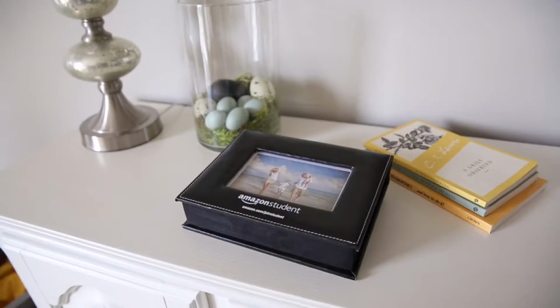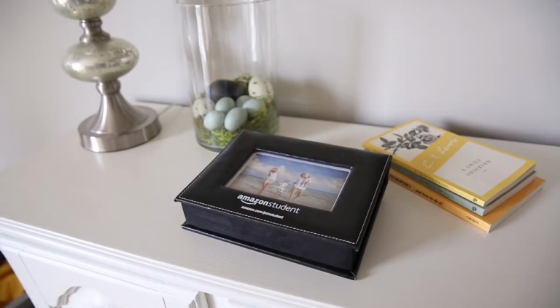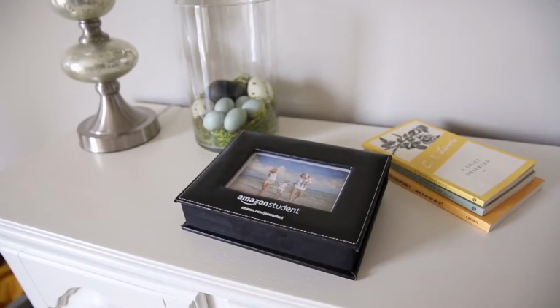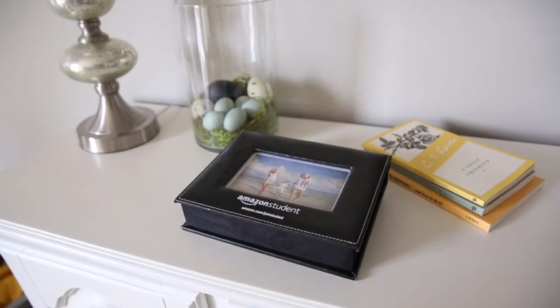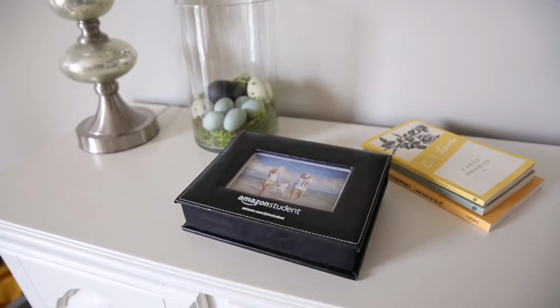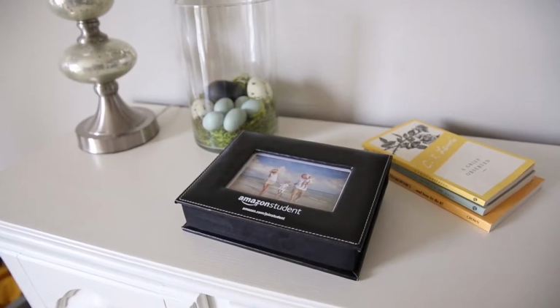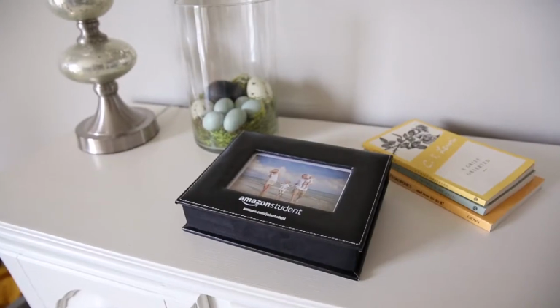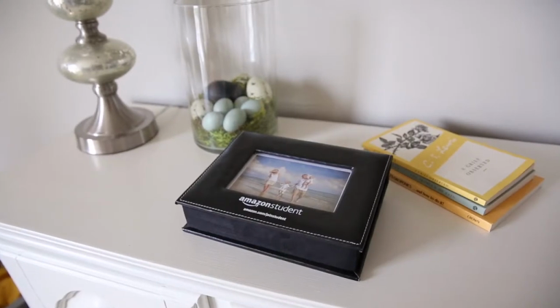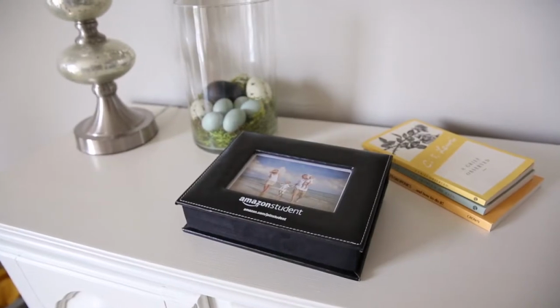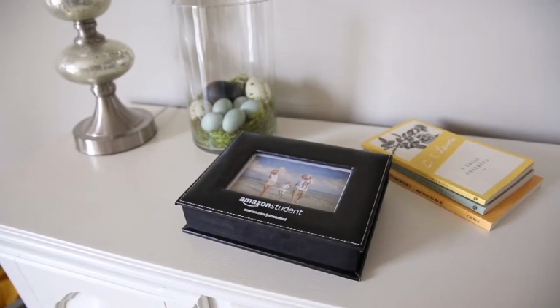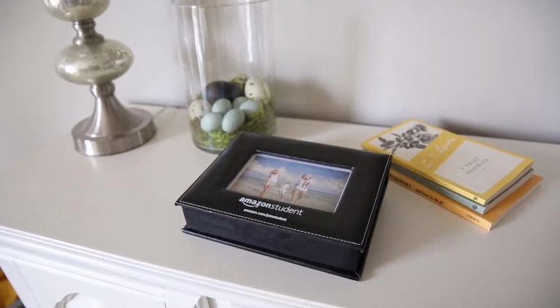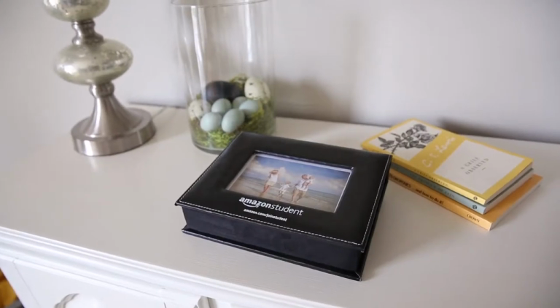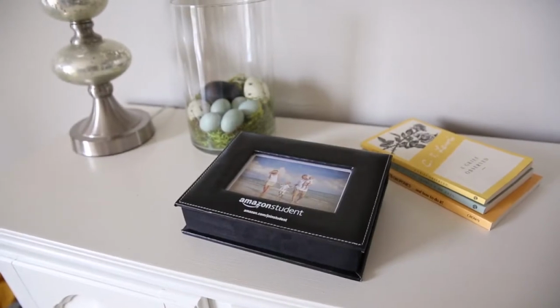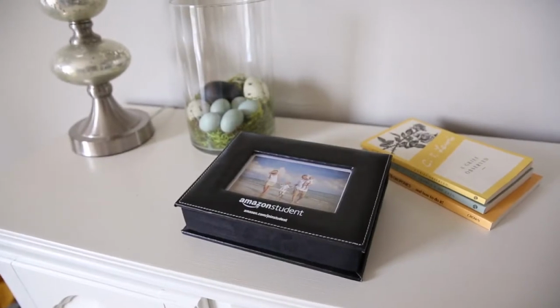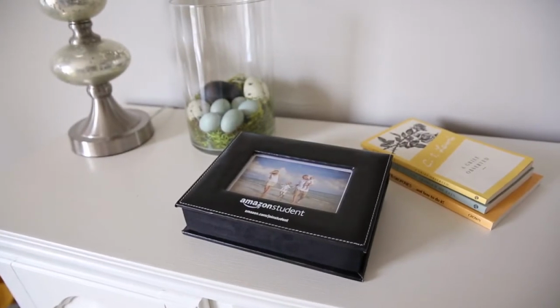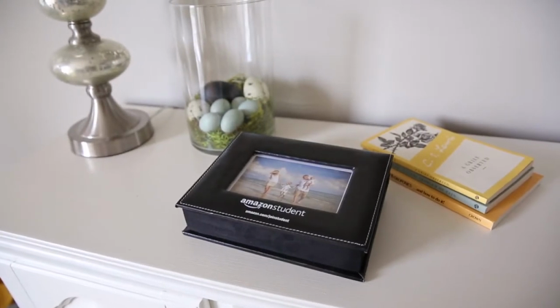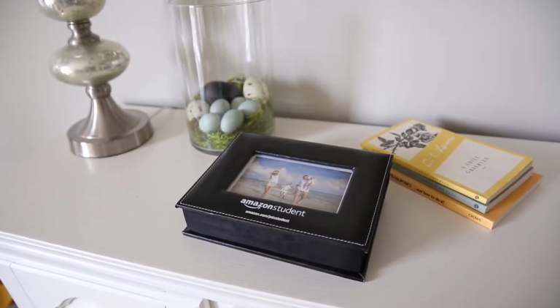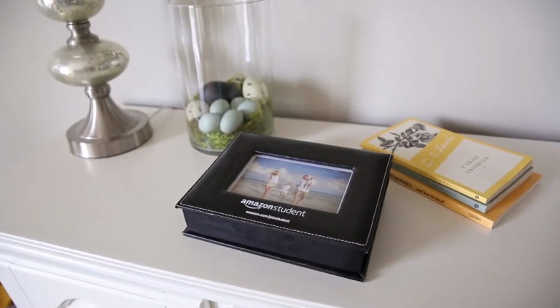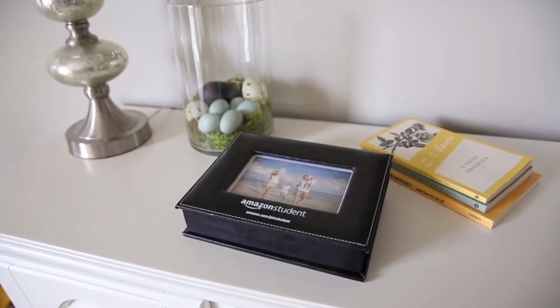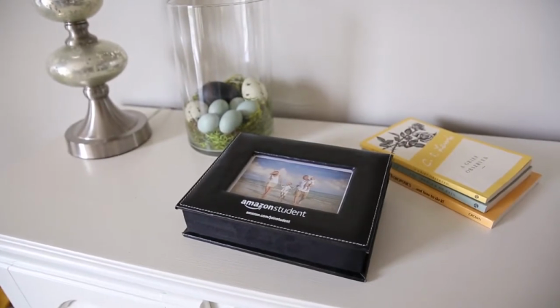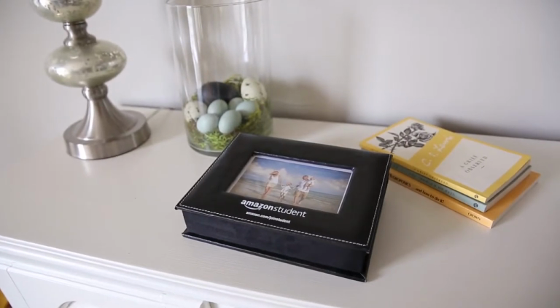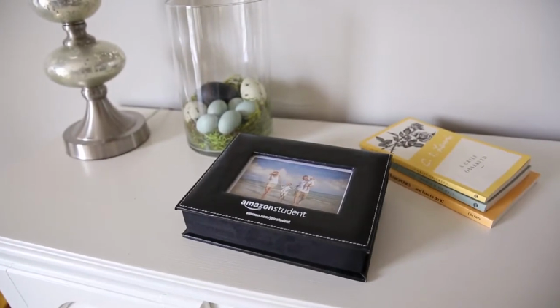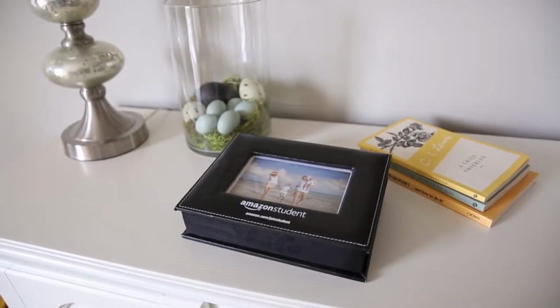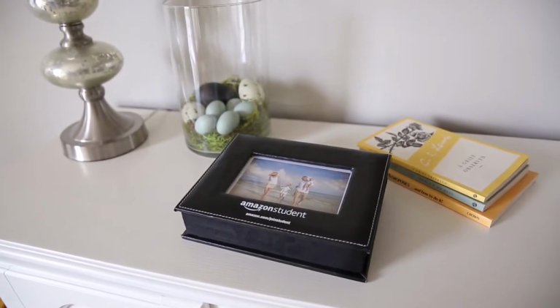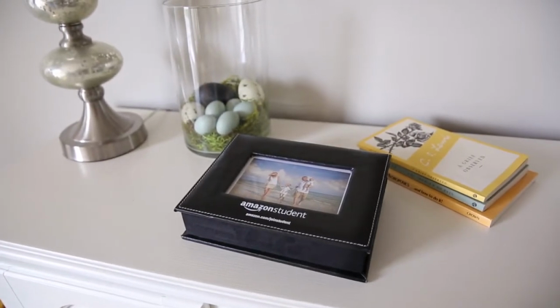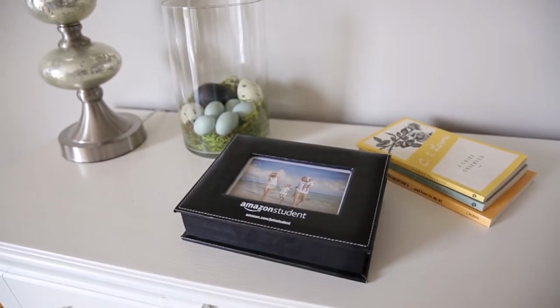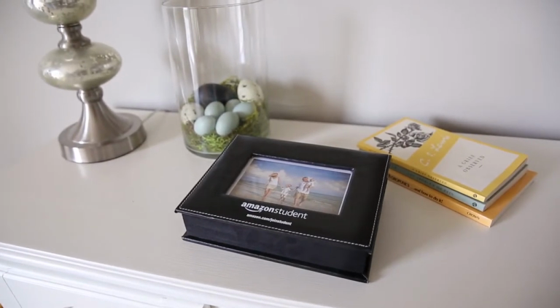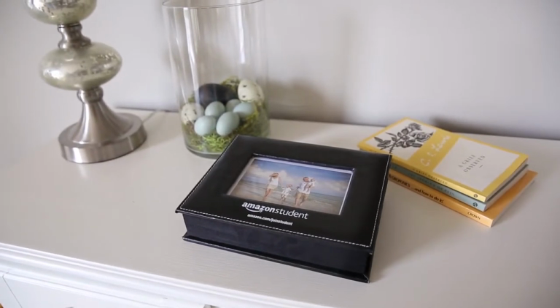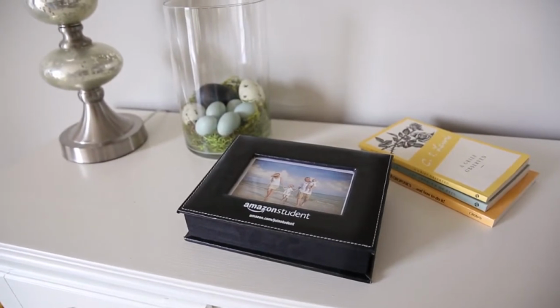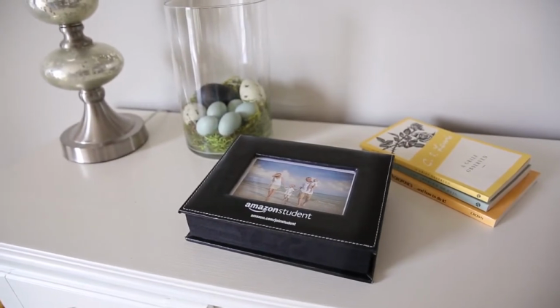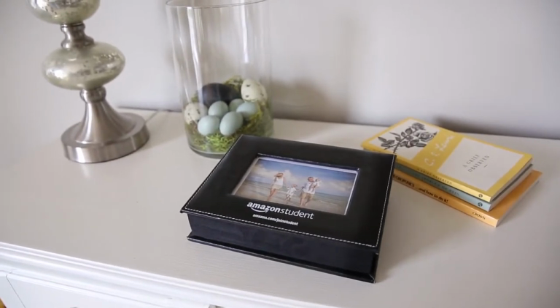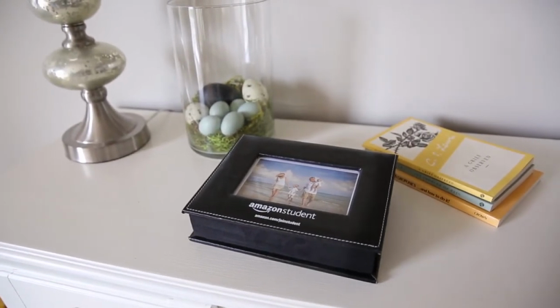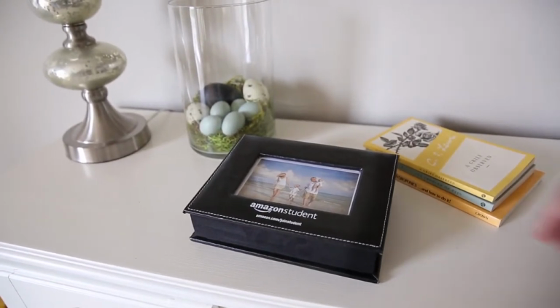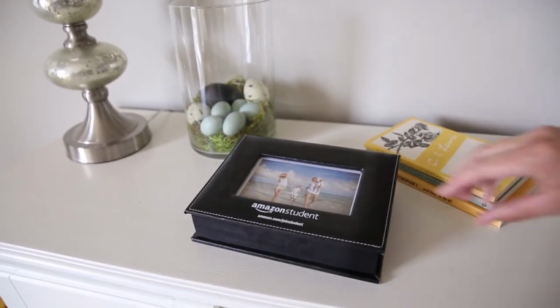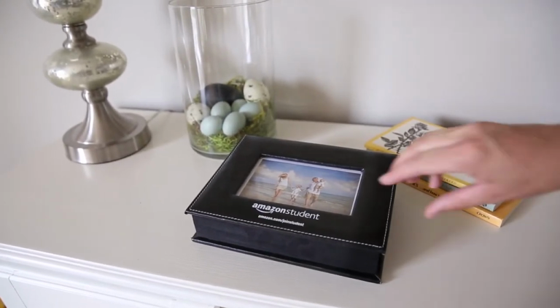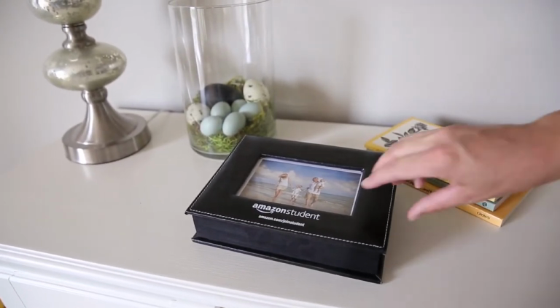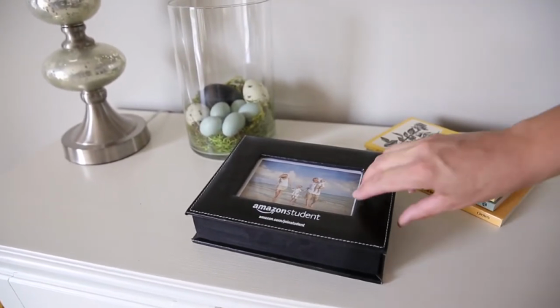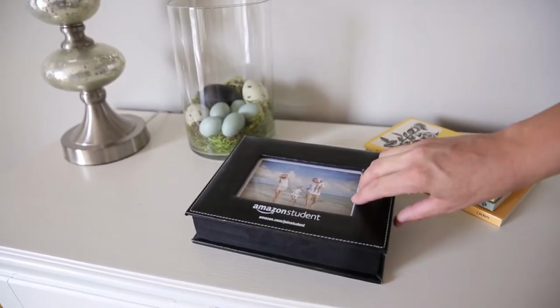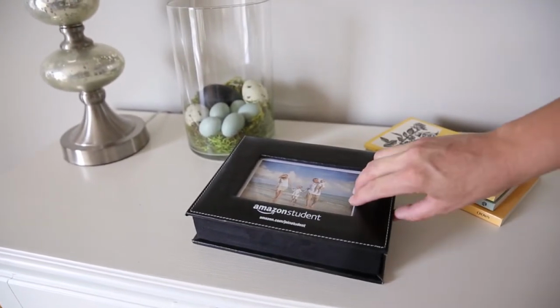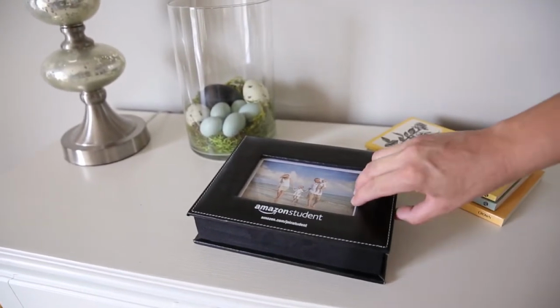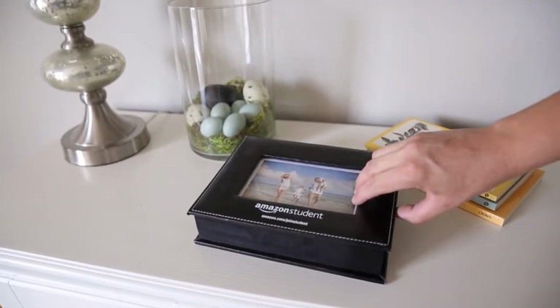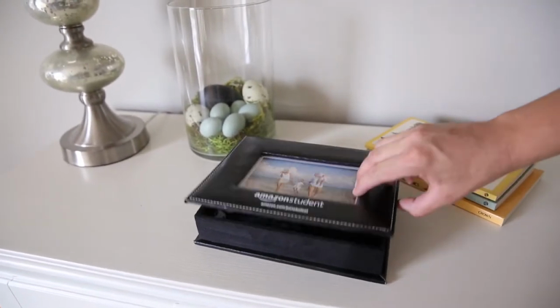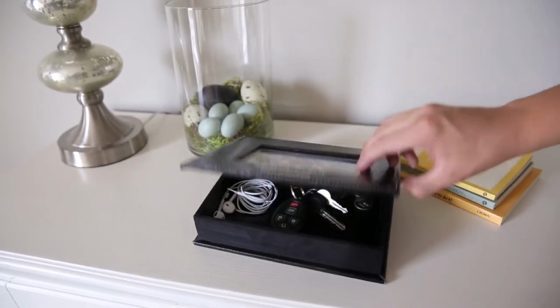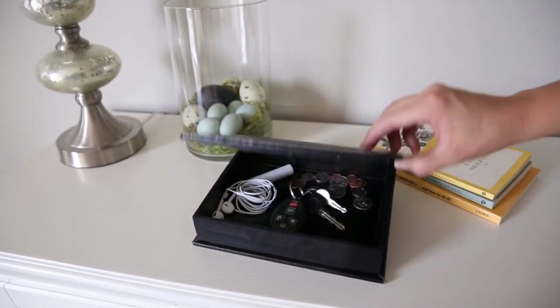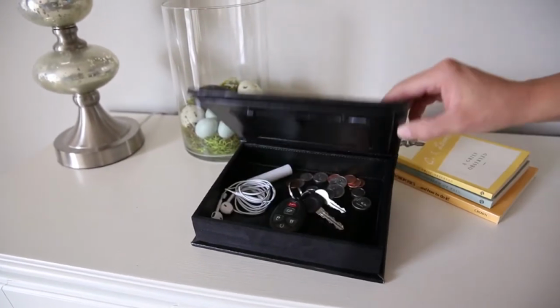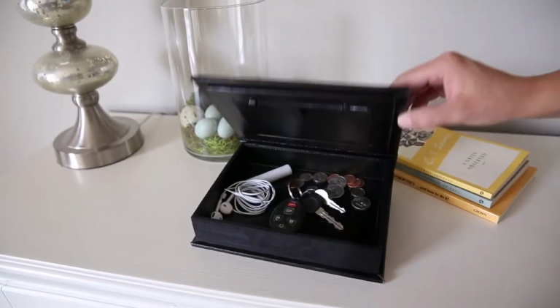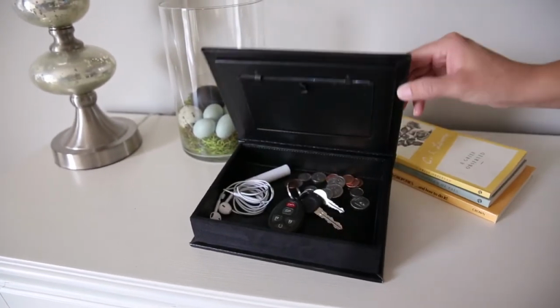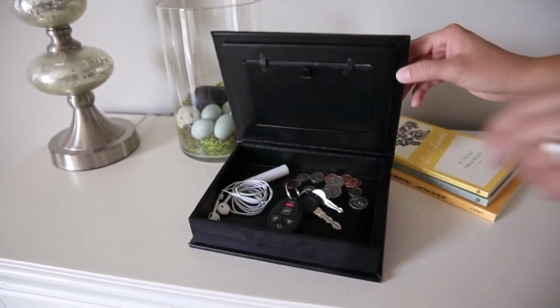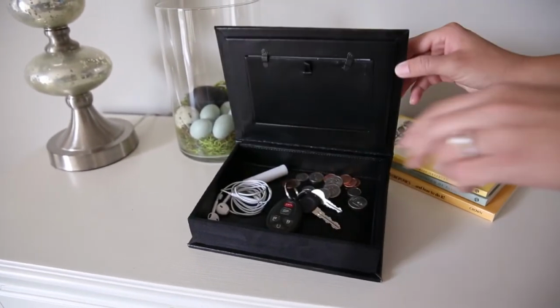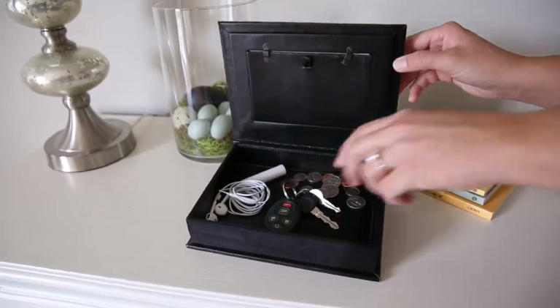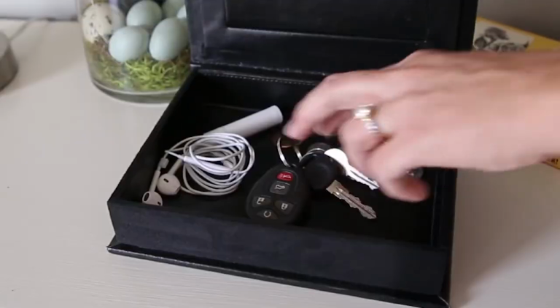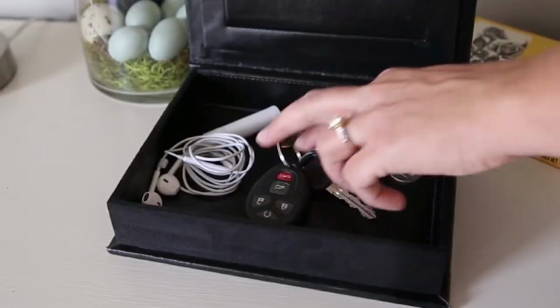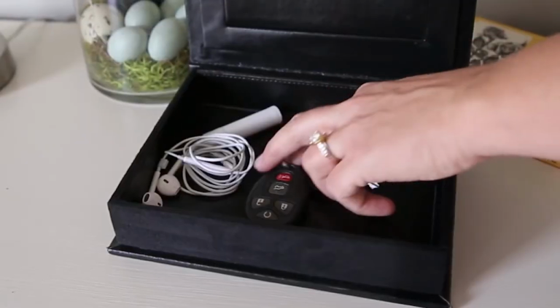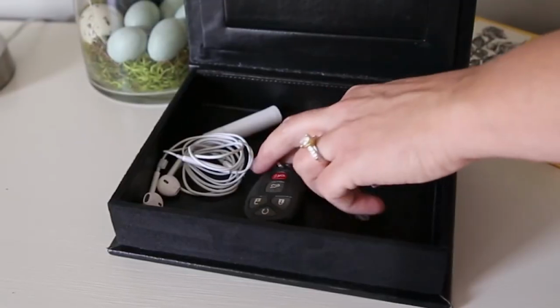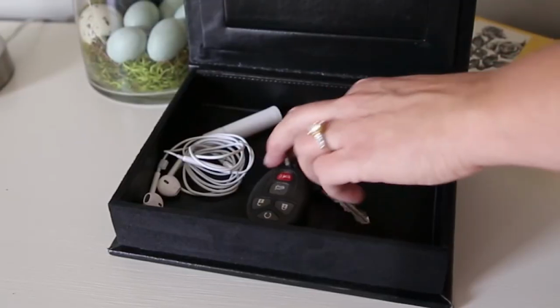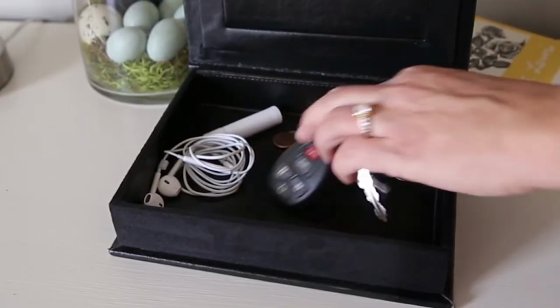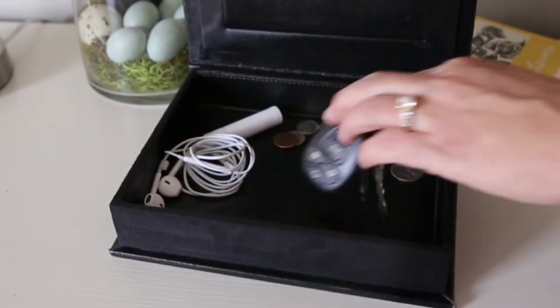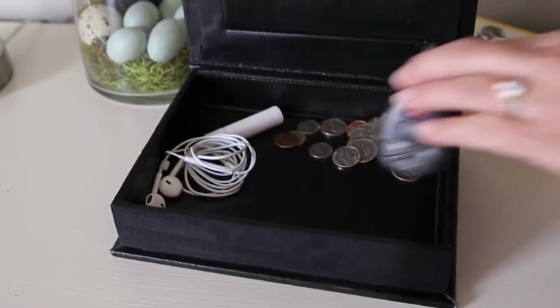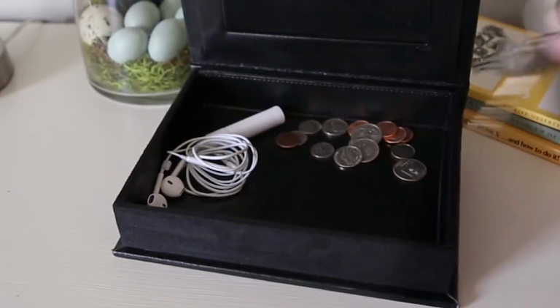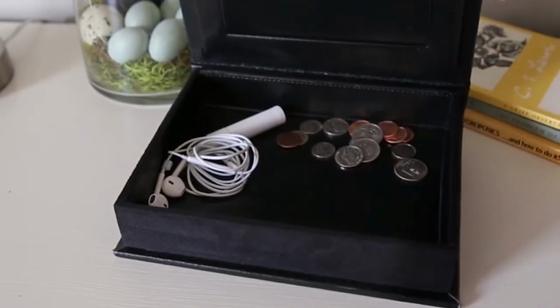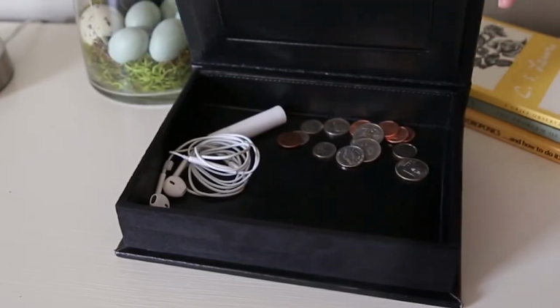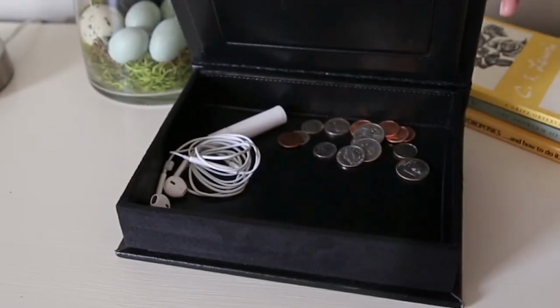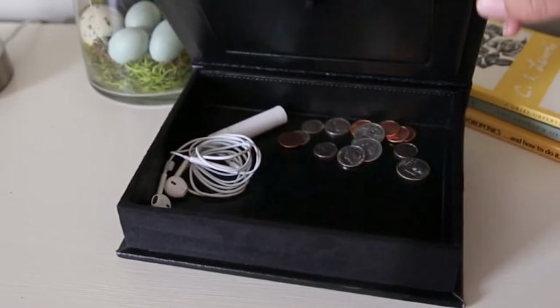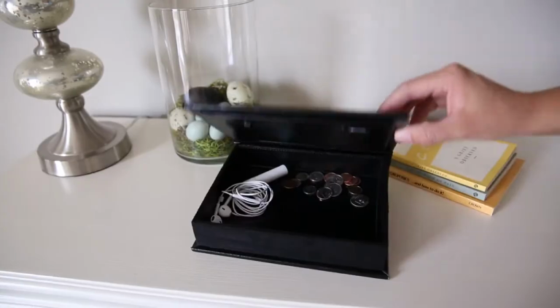Amnesia got you down? No memories? Then this box doubles as a catch-all for keys, coins, and other items that you need to keep track of.